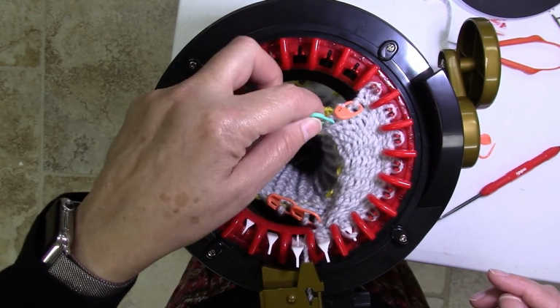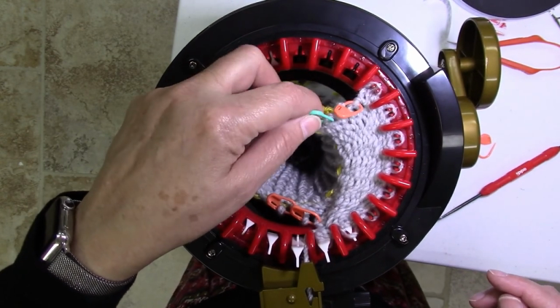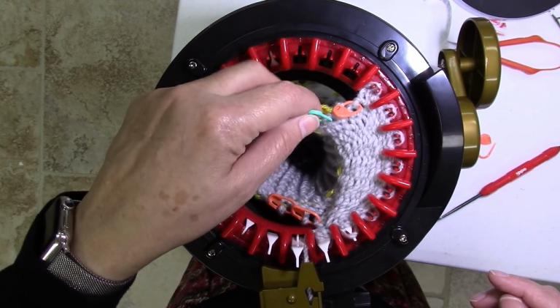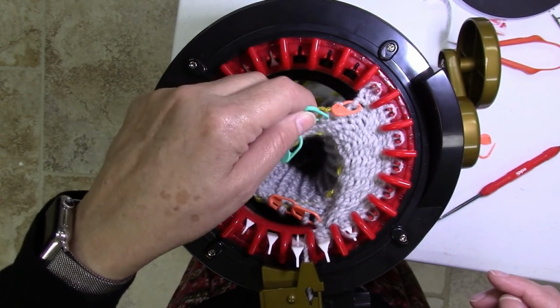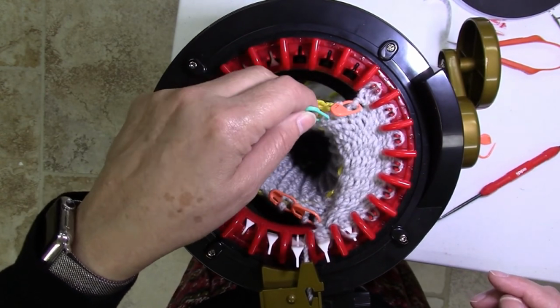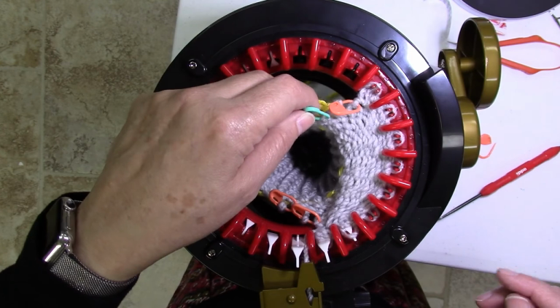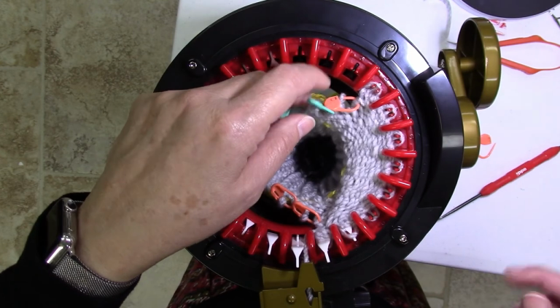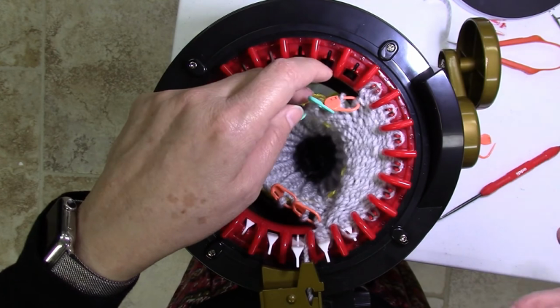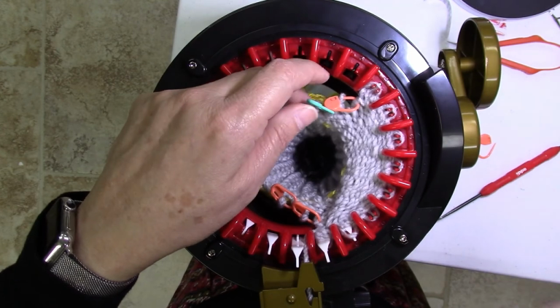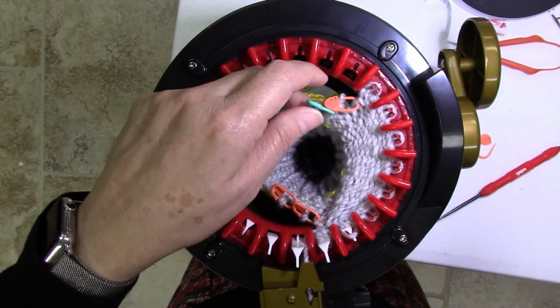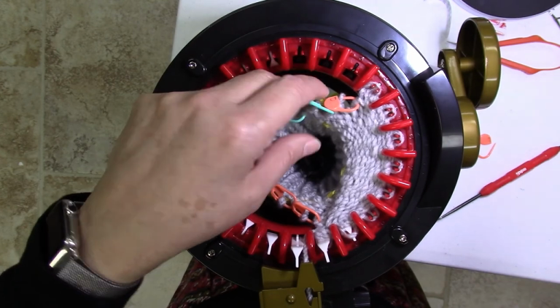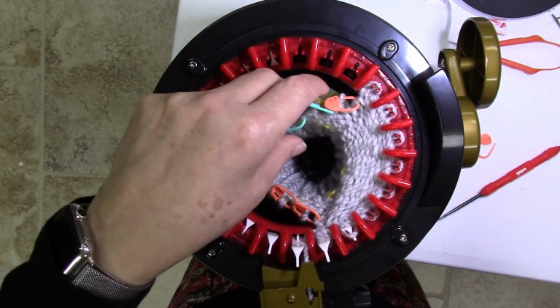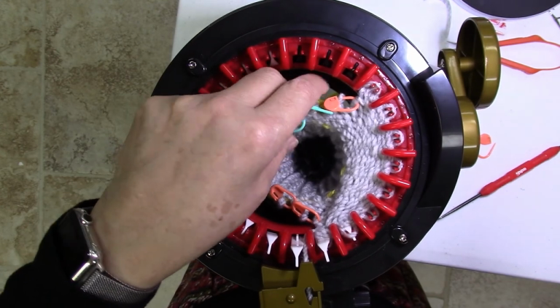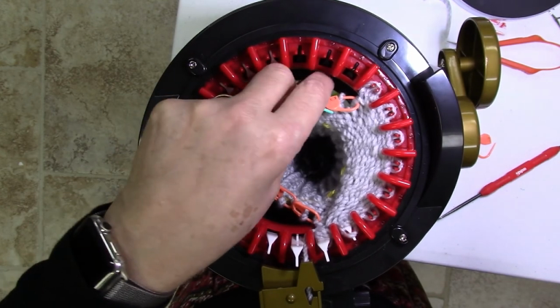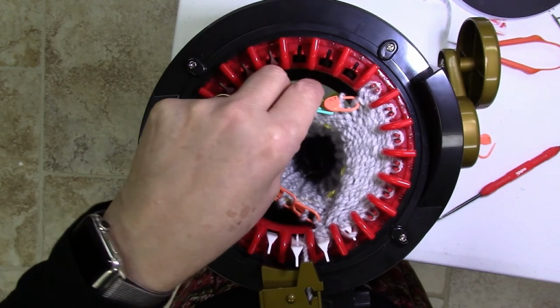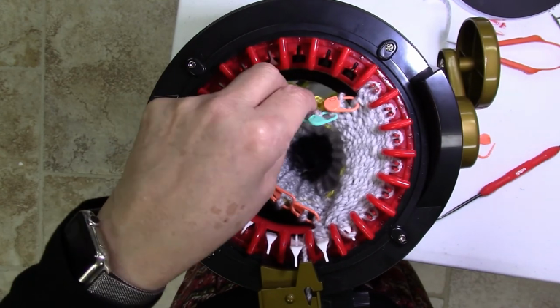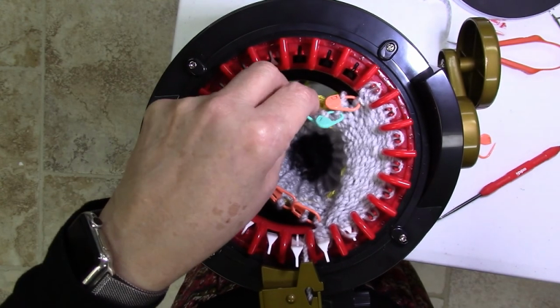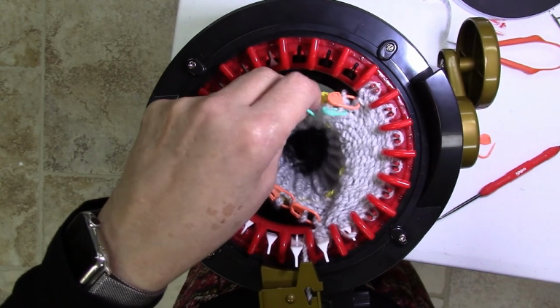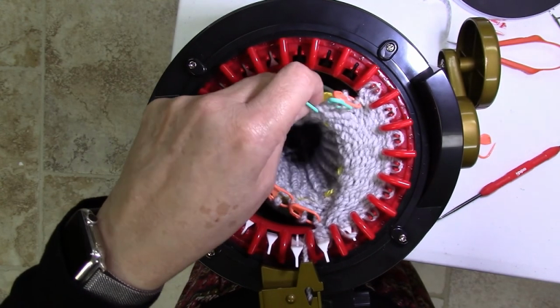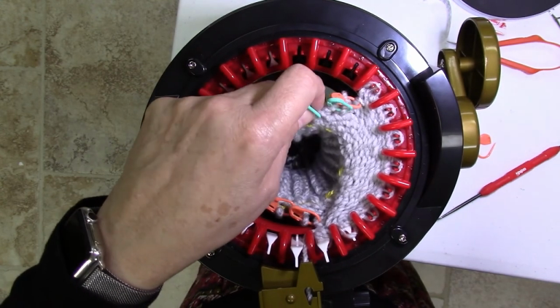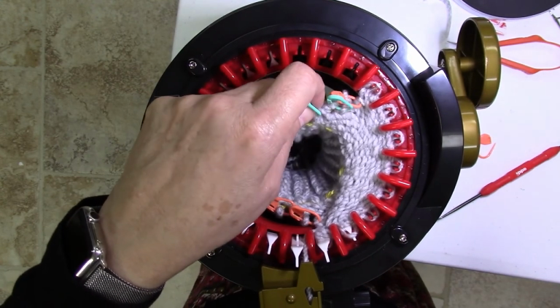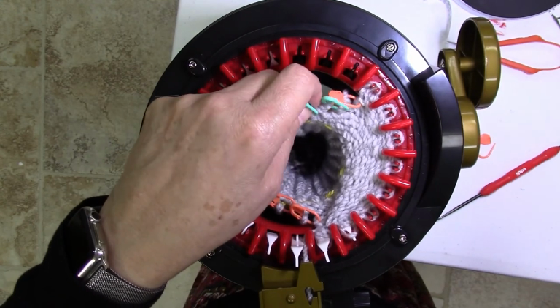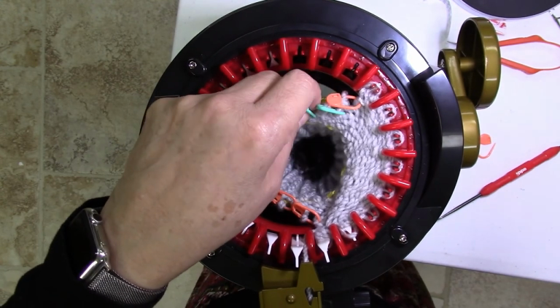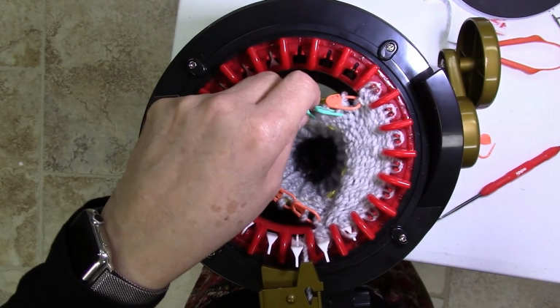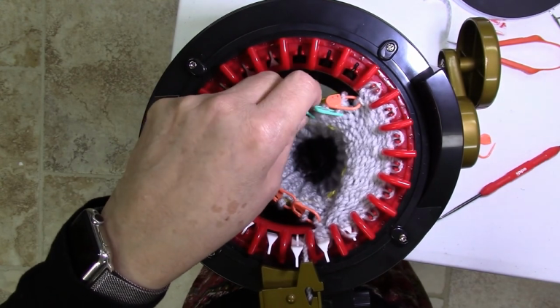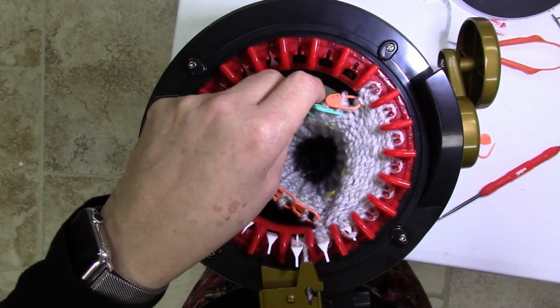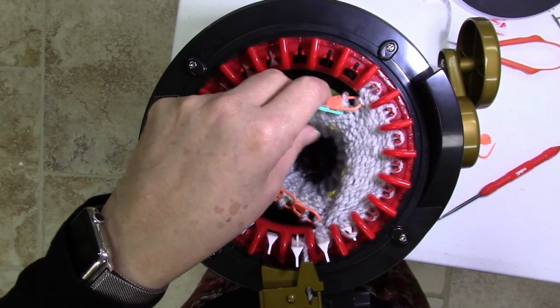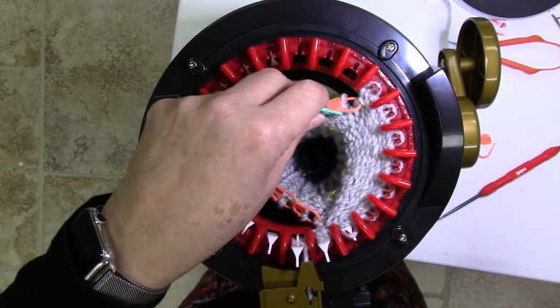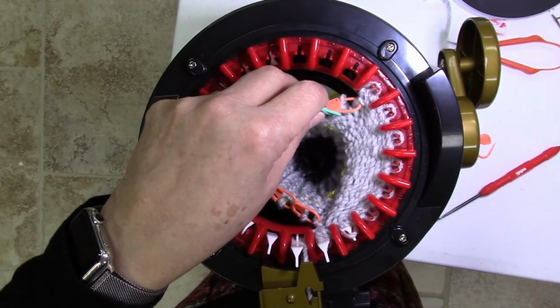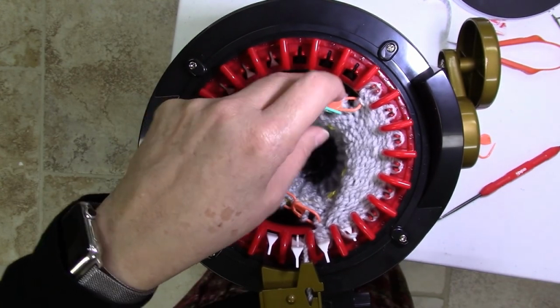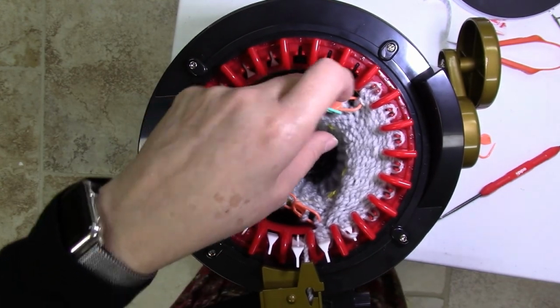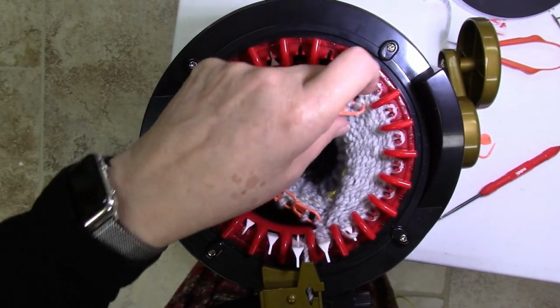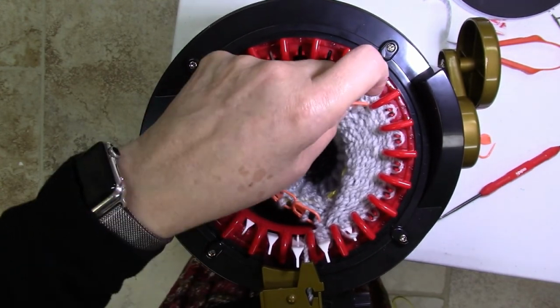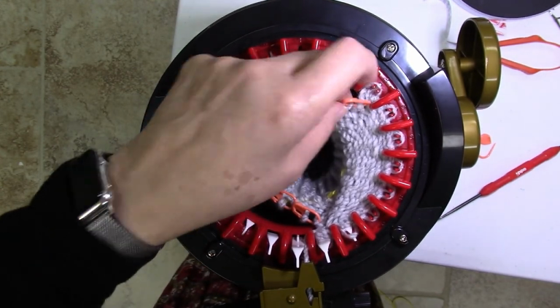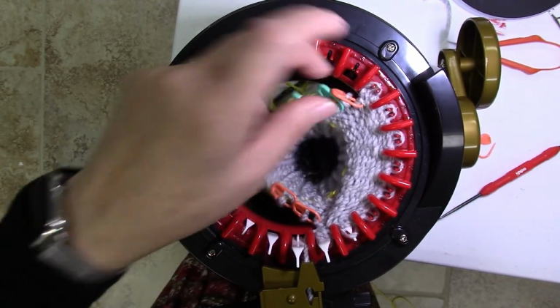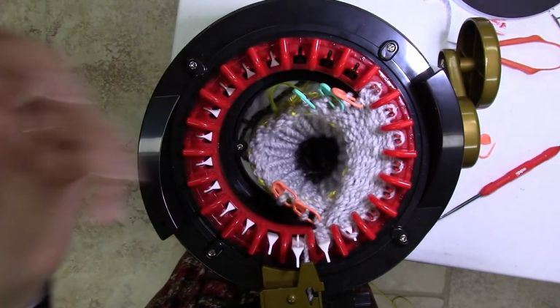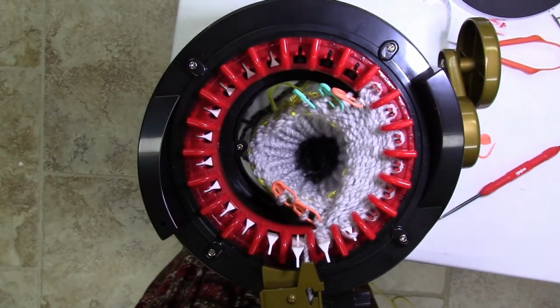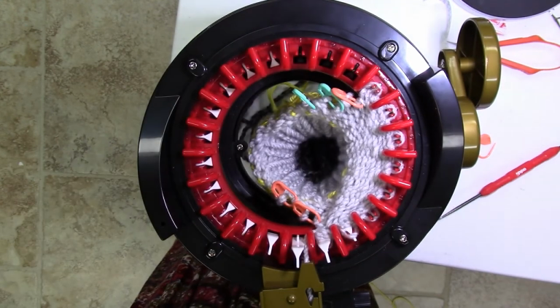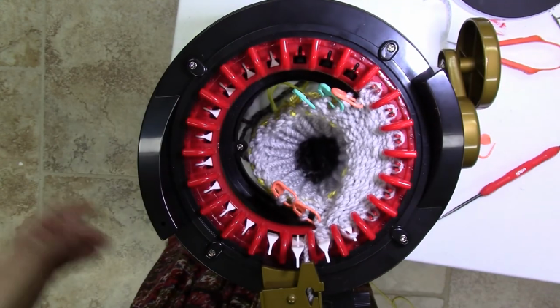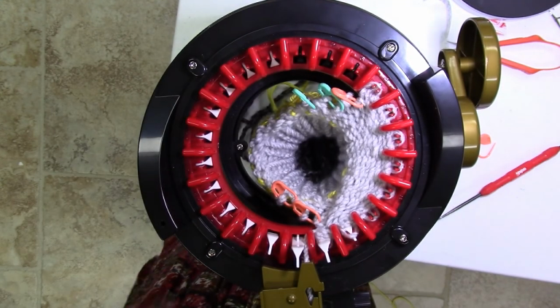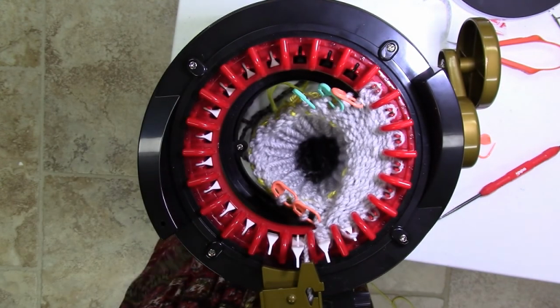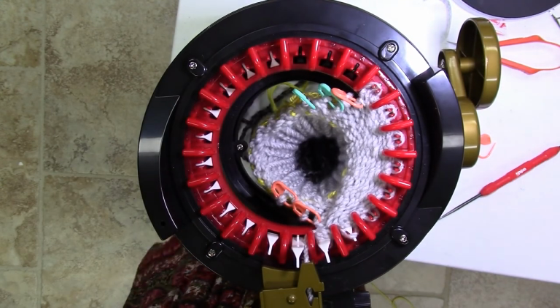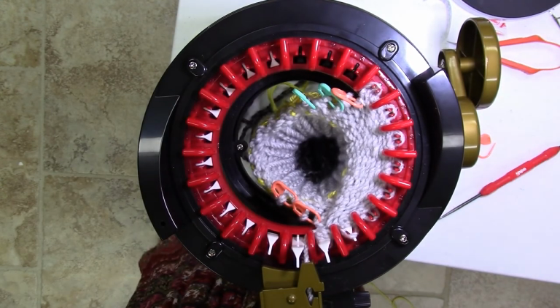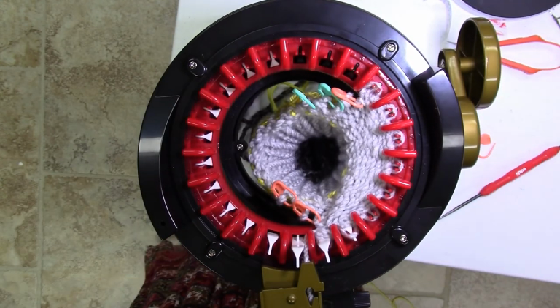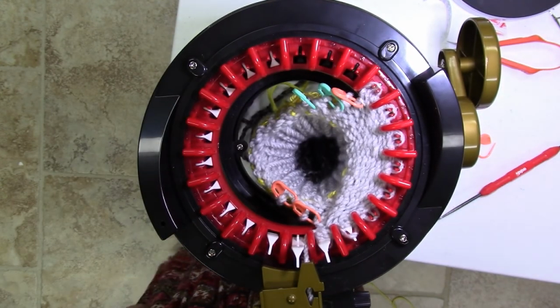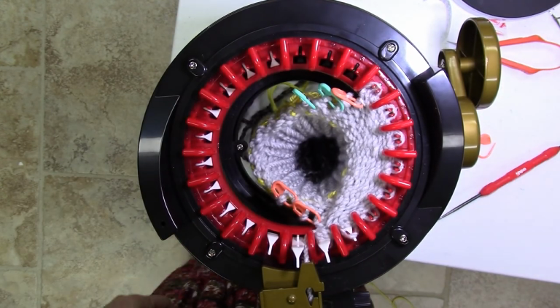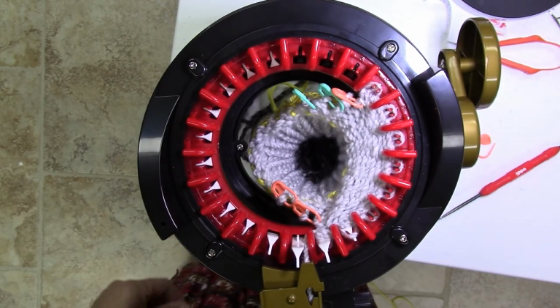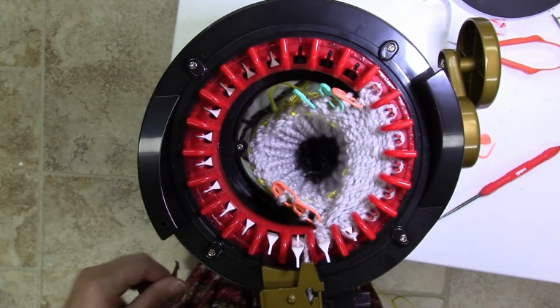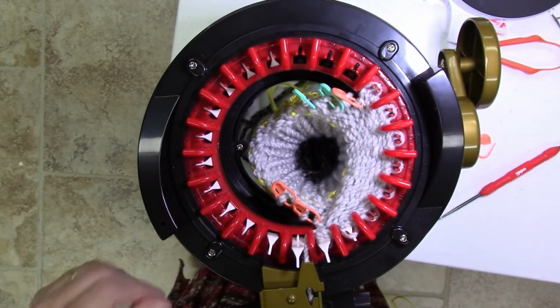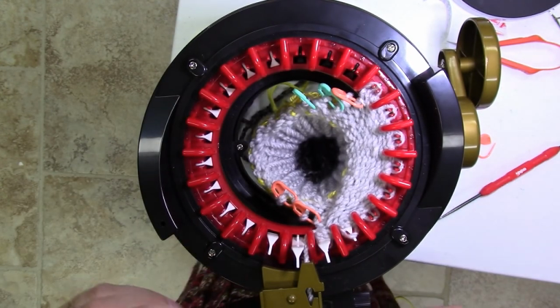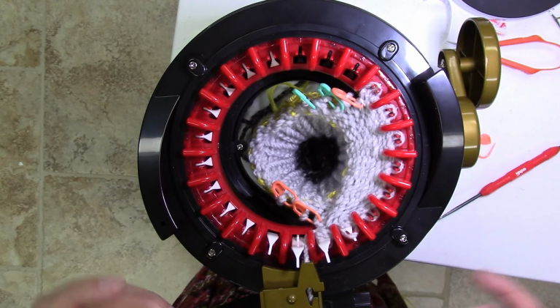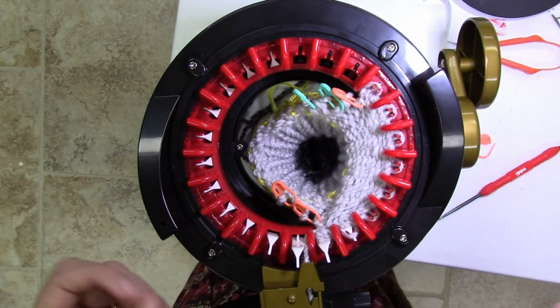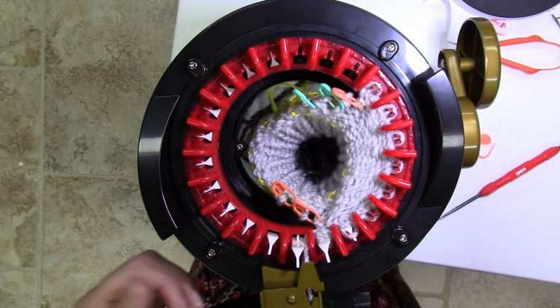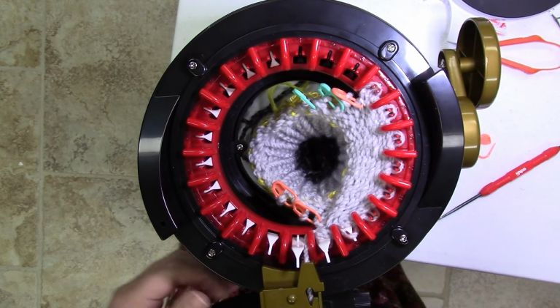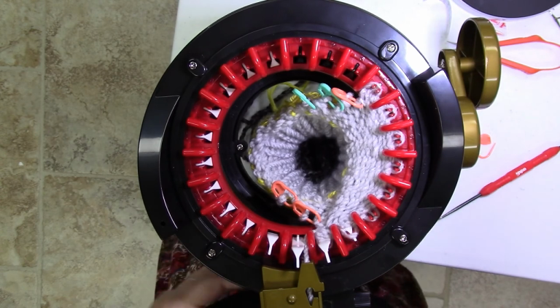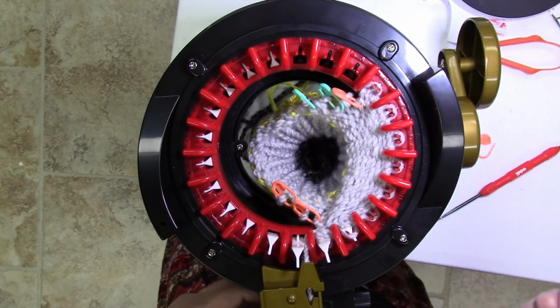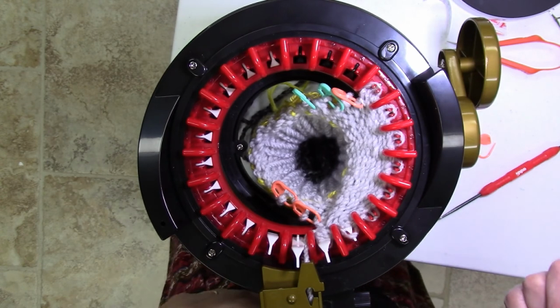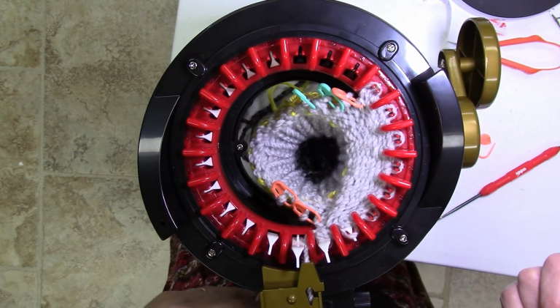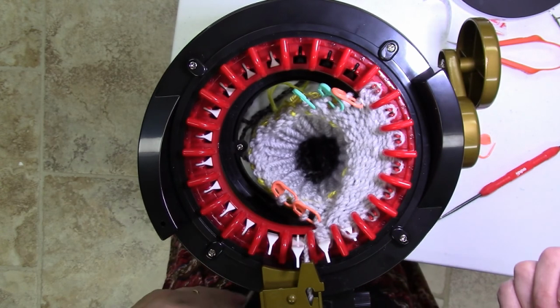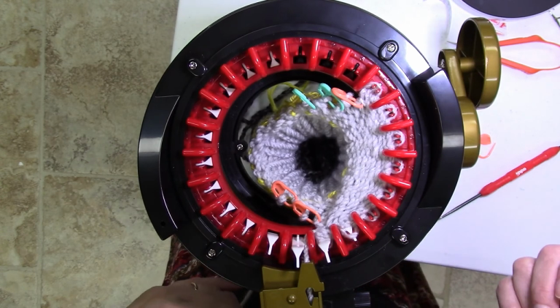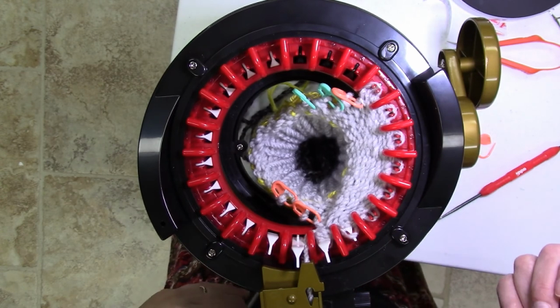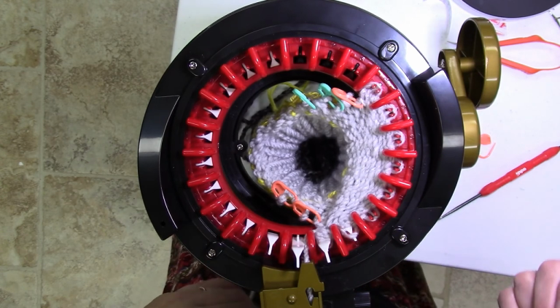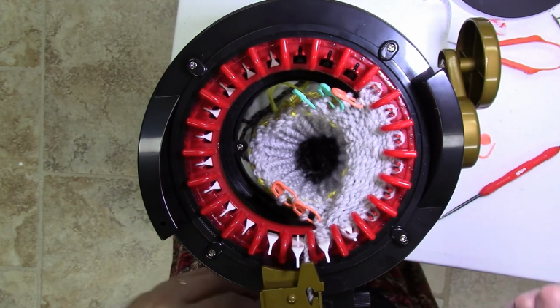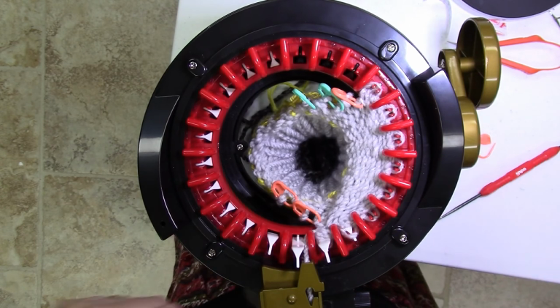When you see a pattern that tells you to wrap and turn, that's the short row technique.